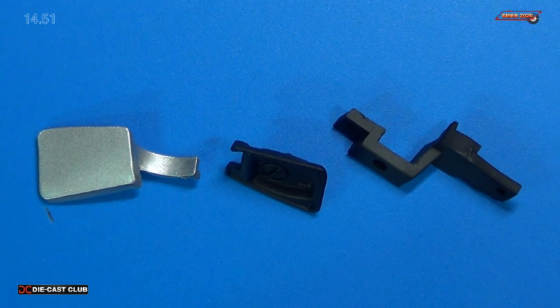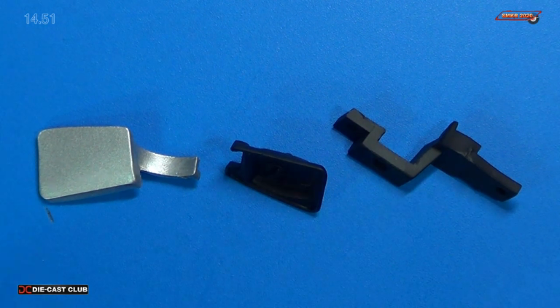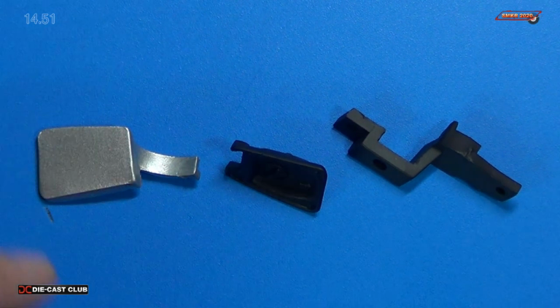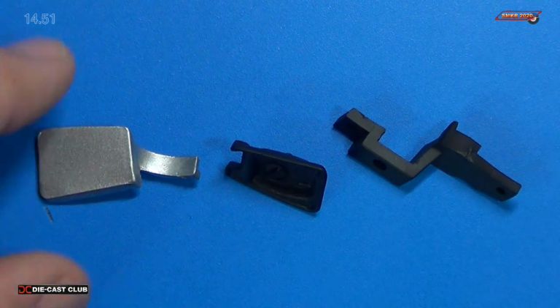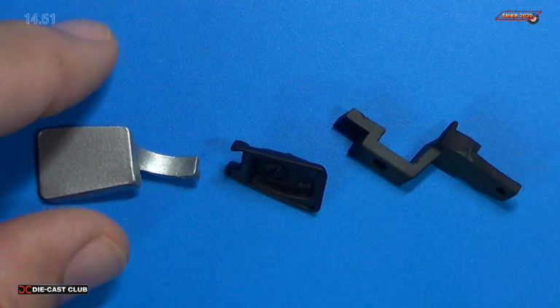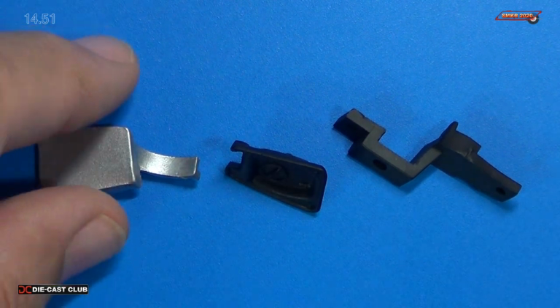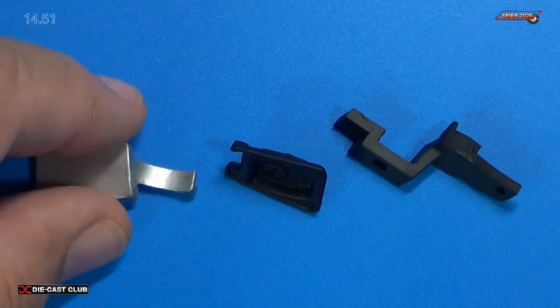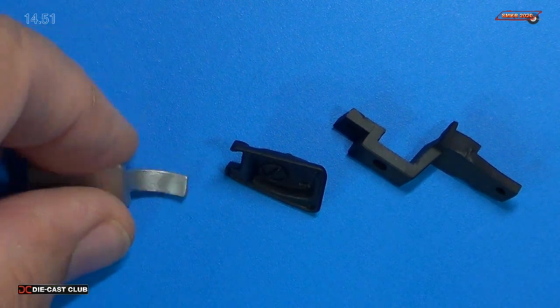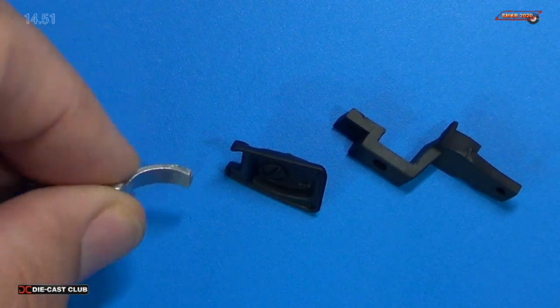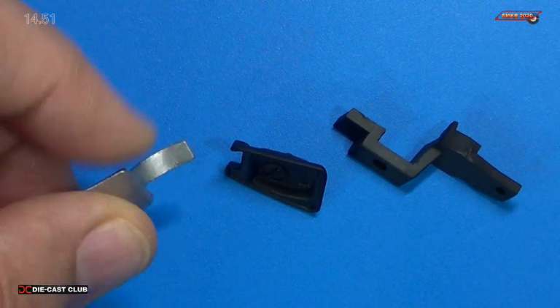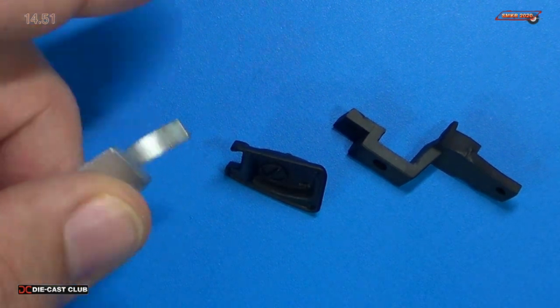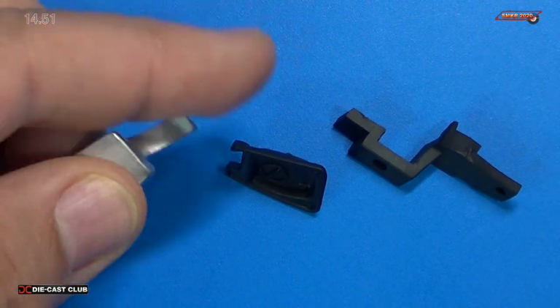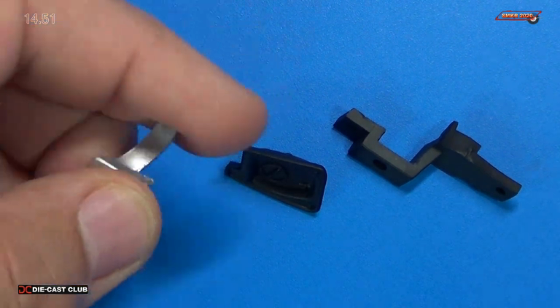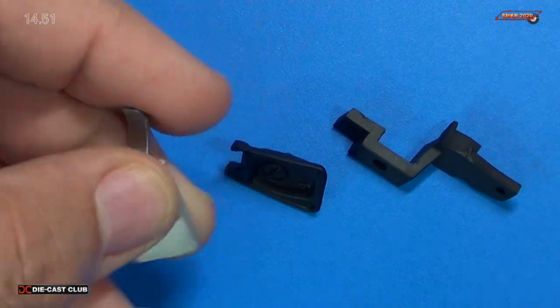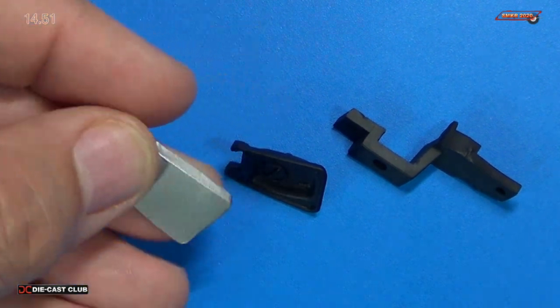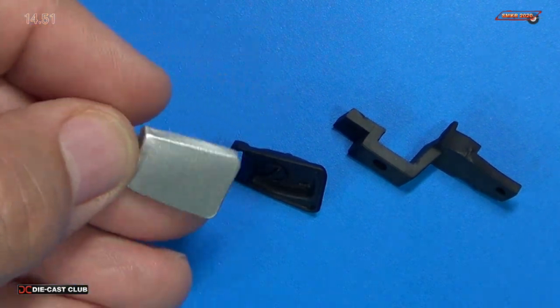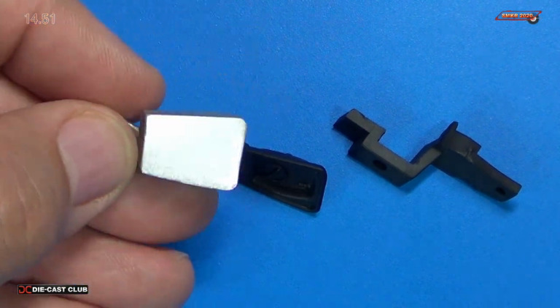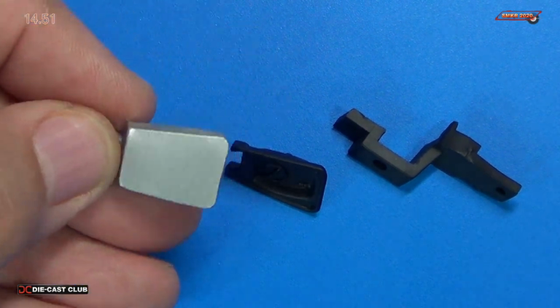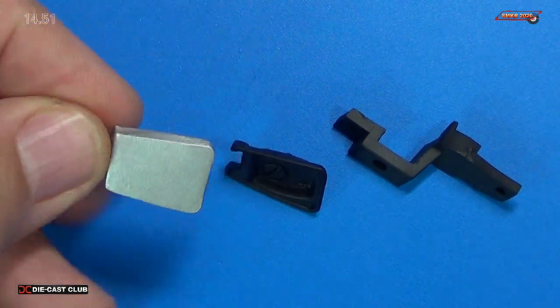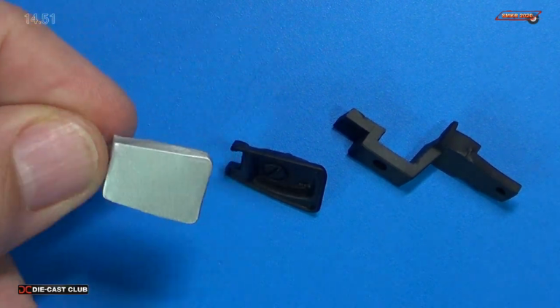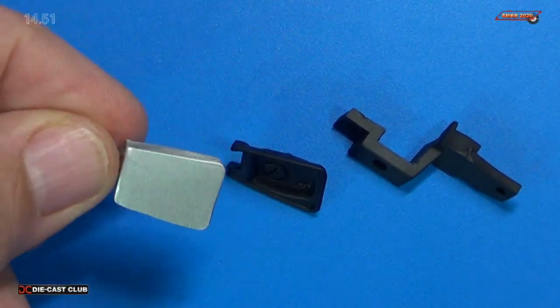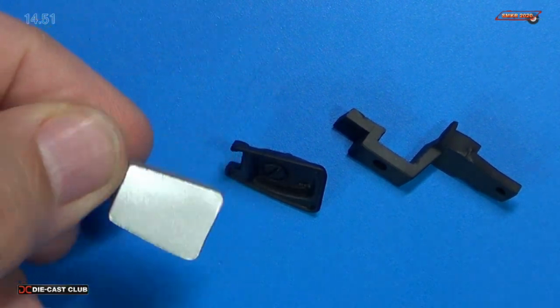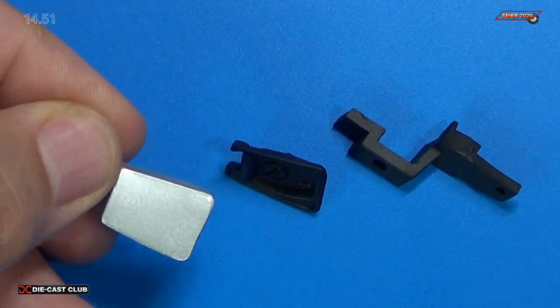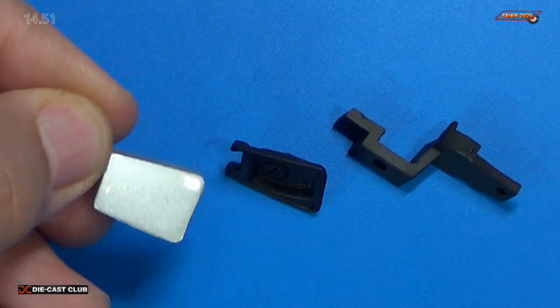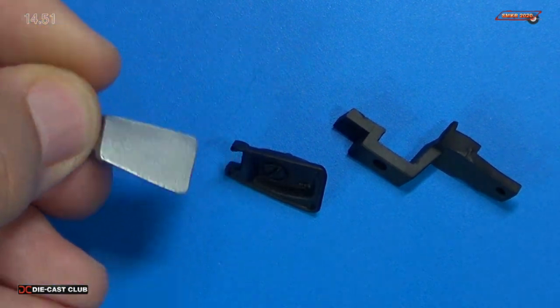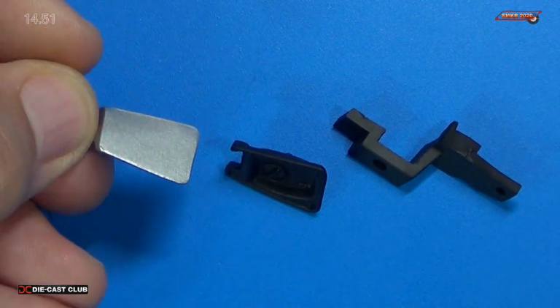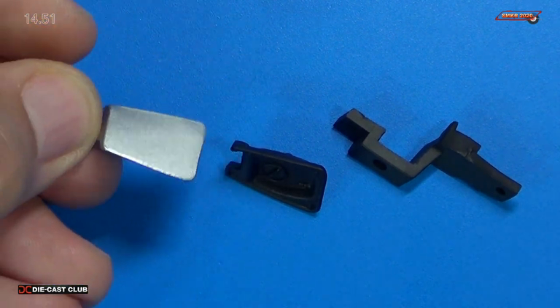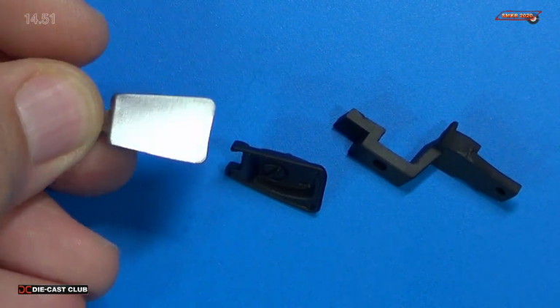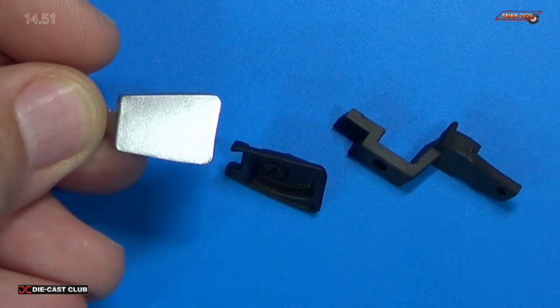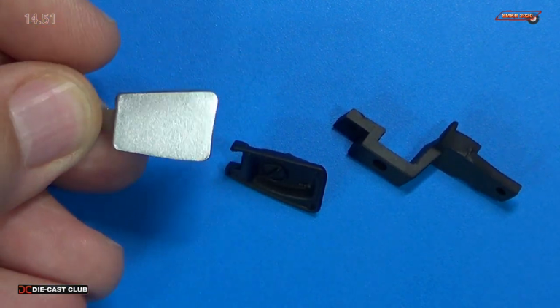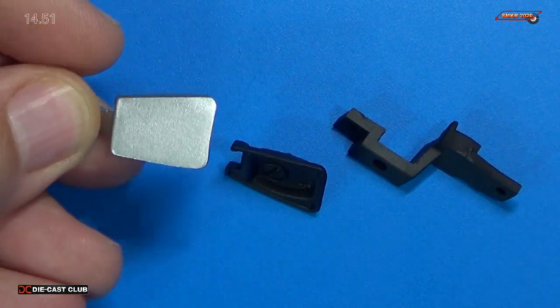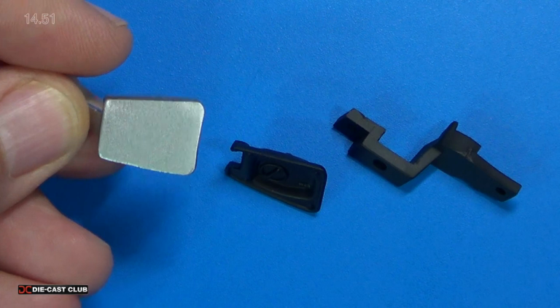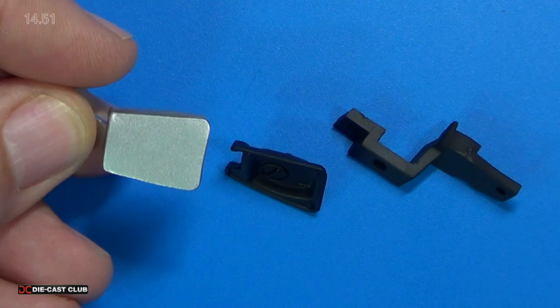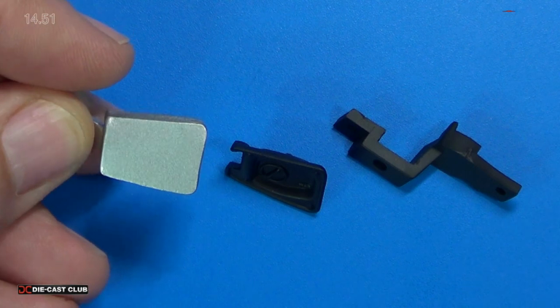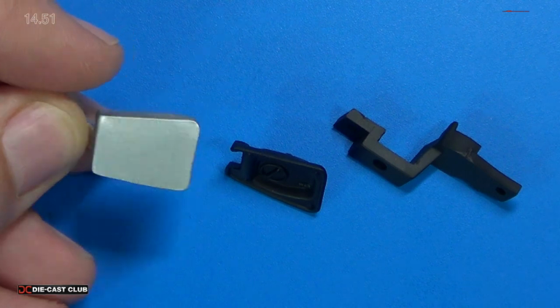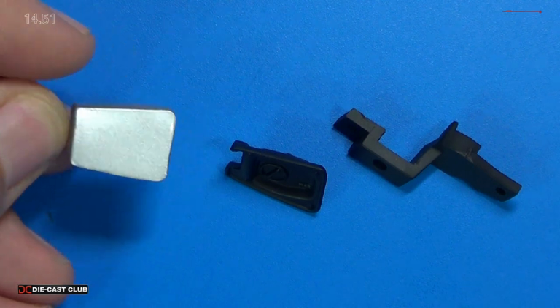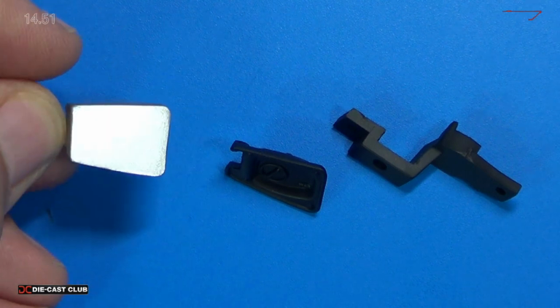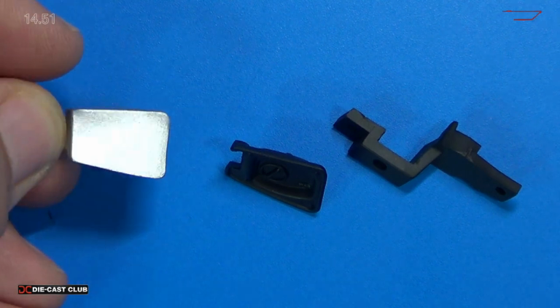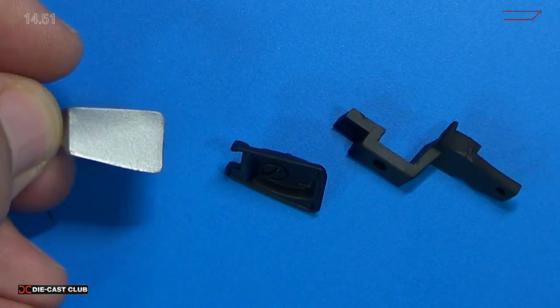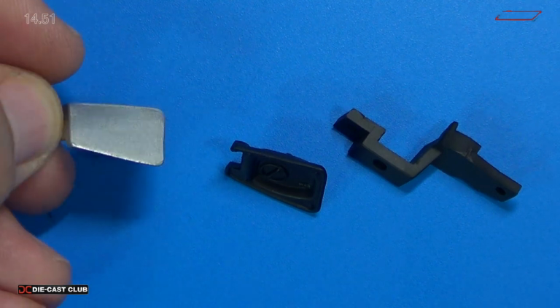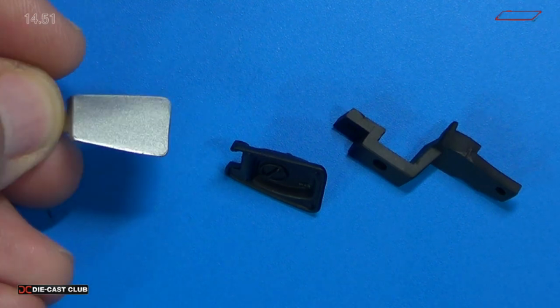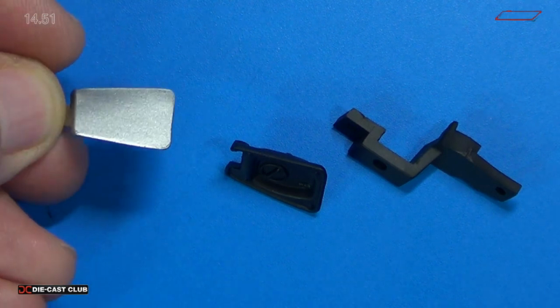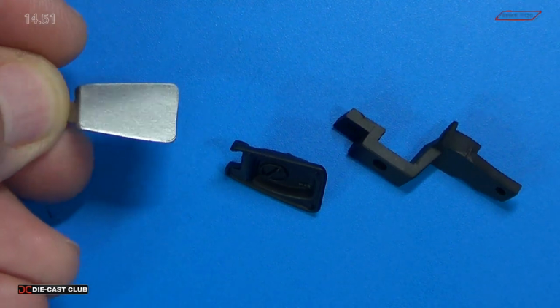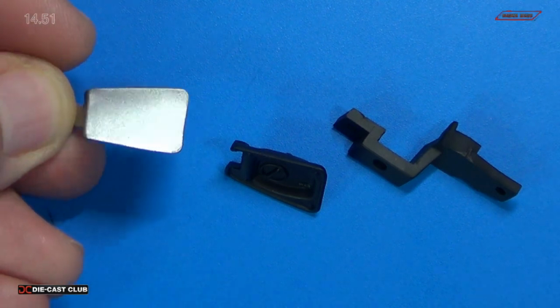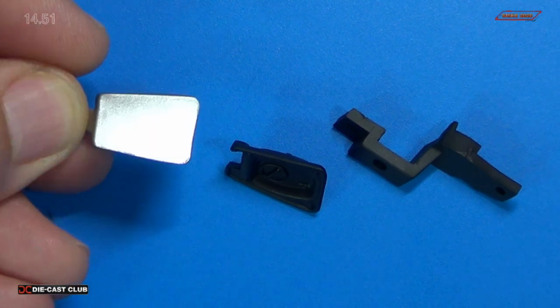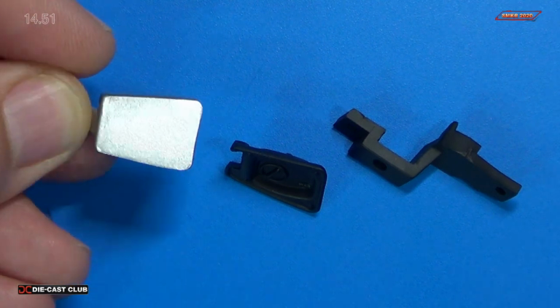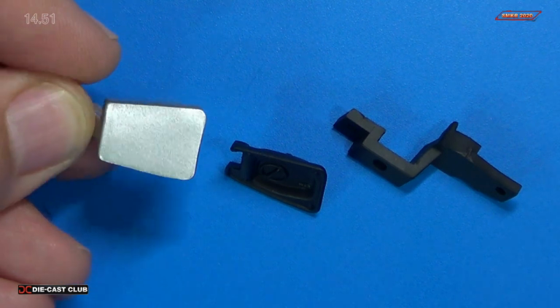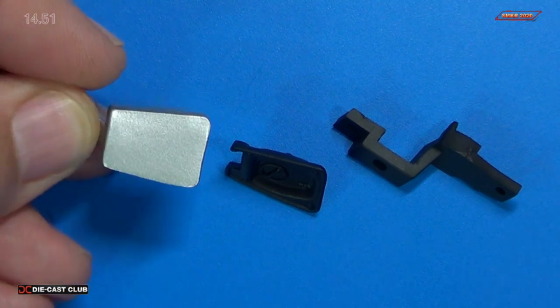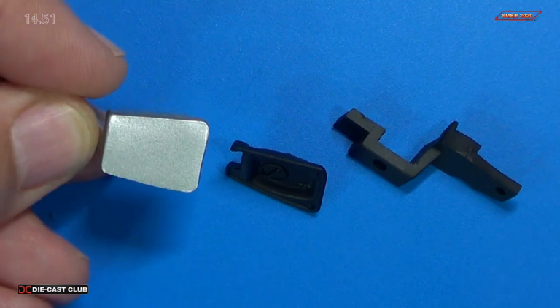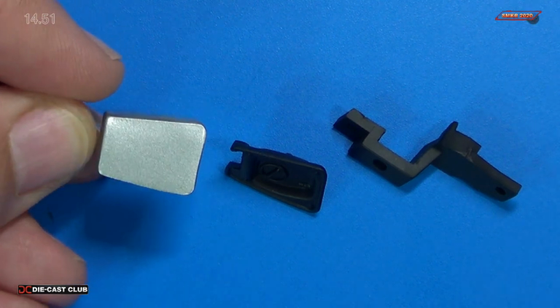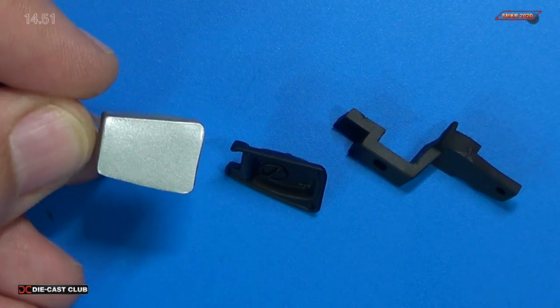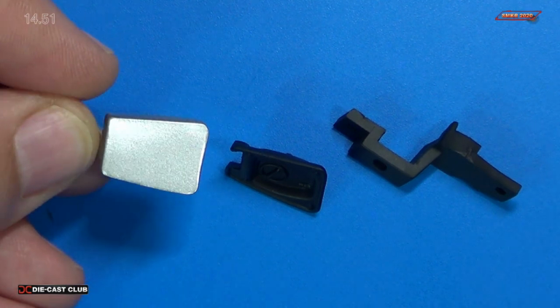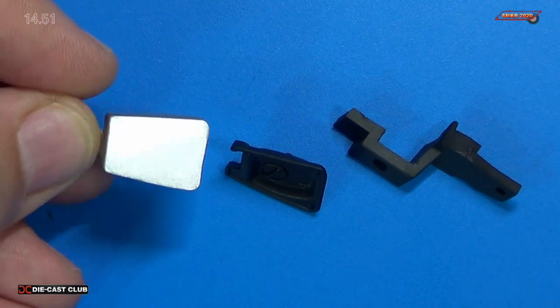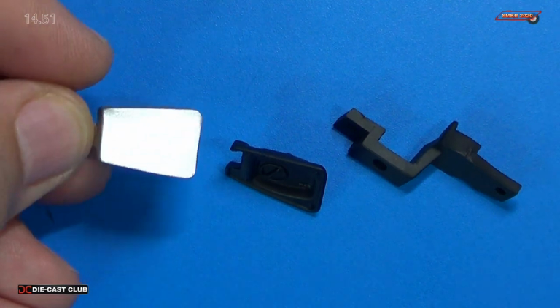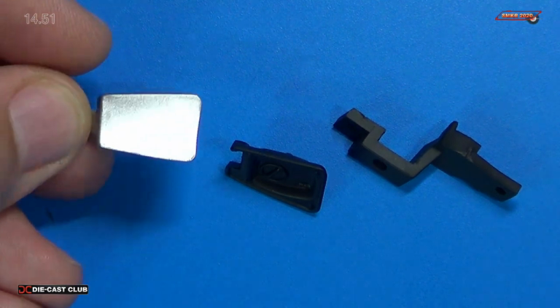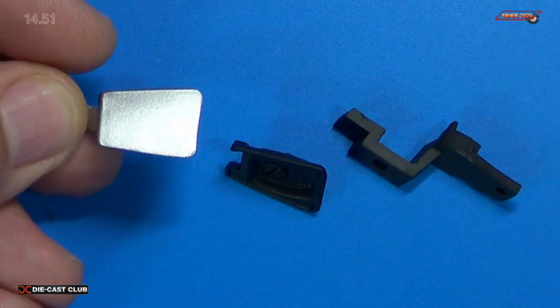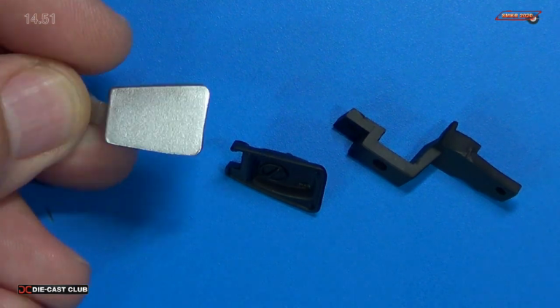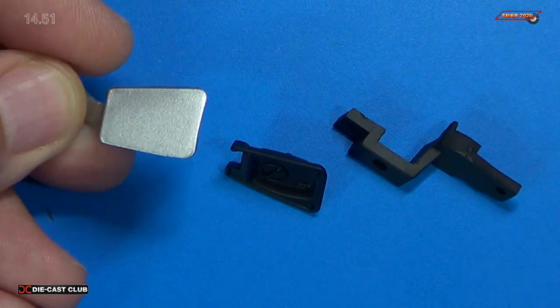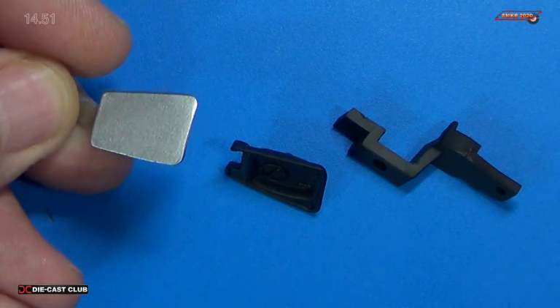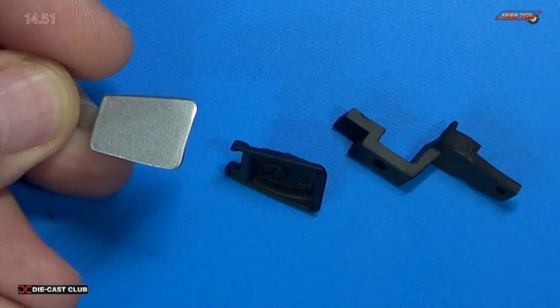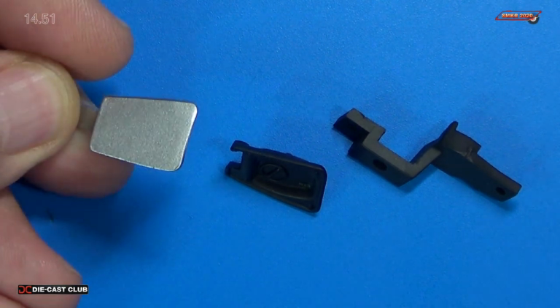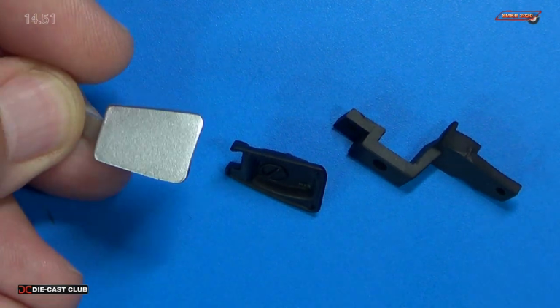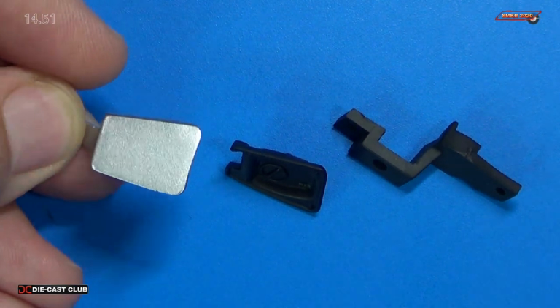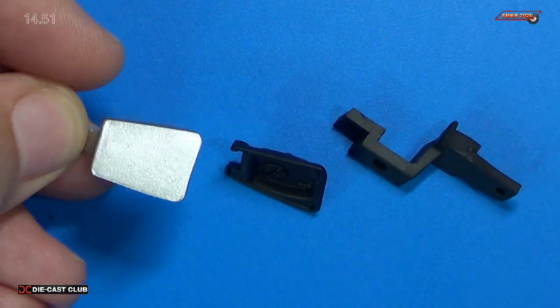And then we also received the right gas cap hinge. Now the door itself is very nice — it is painted with that metallic silver color. Very nice.